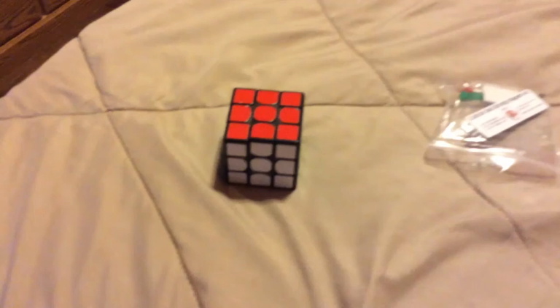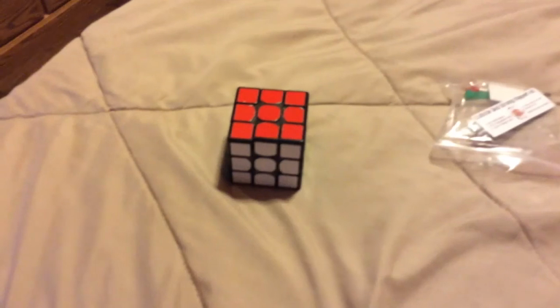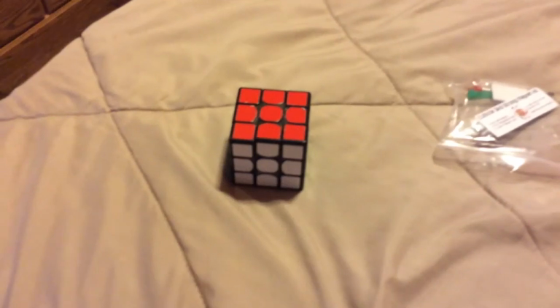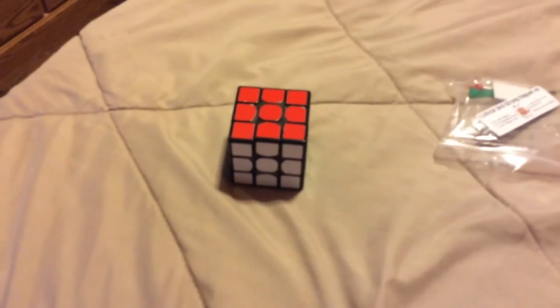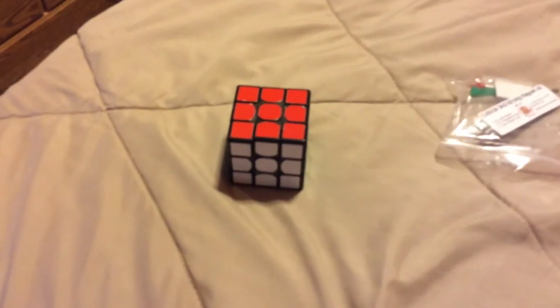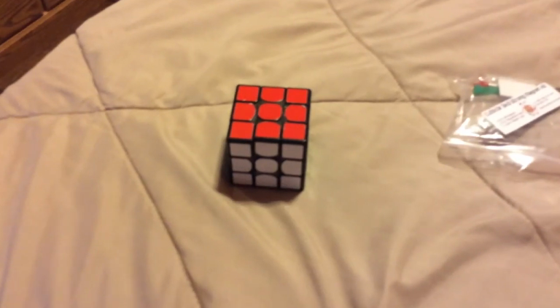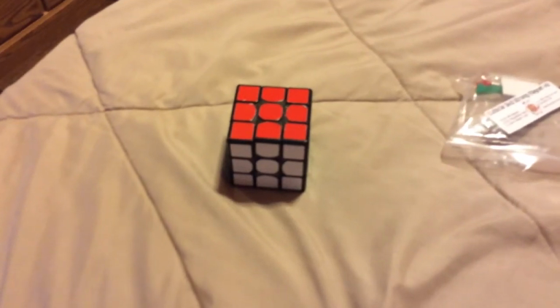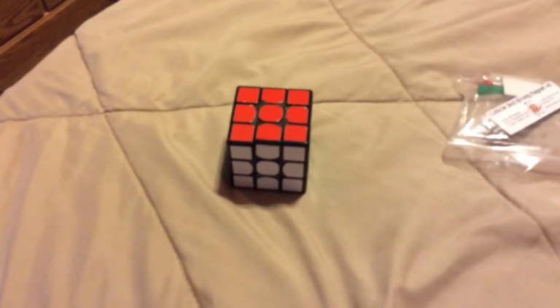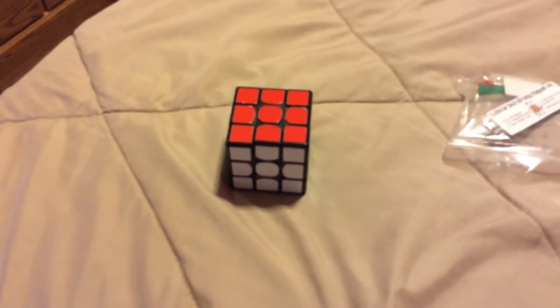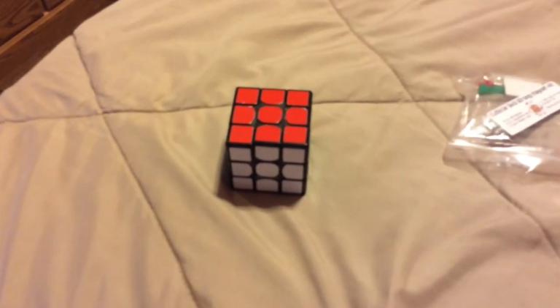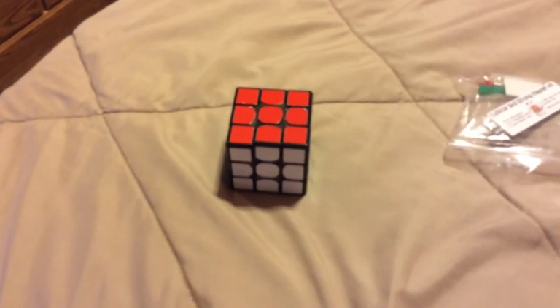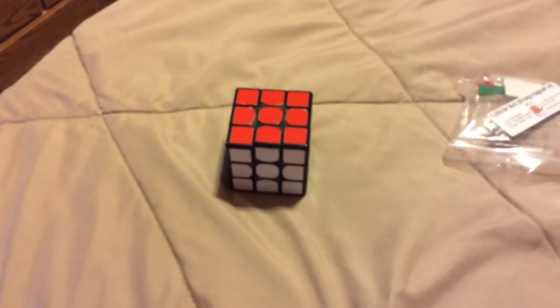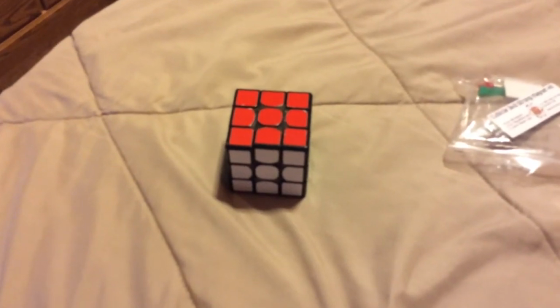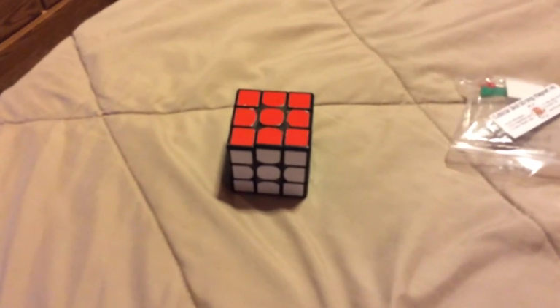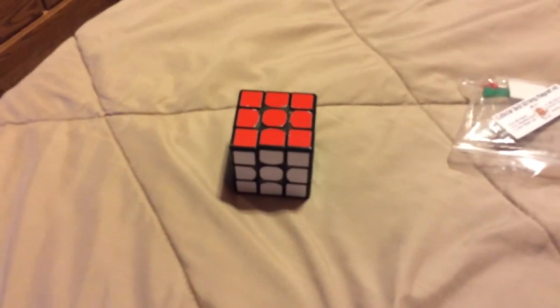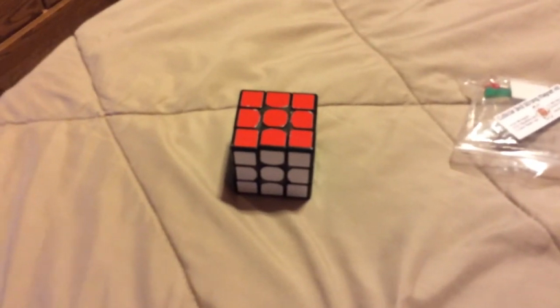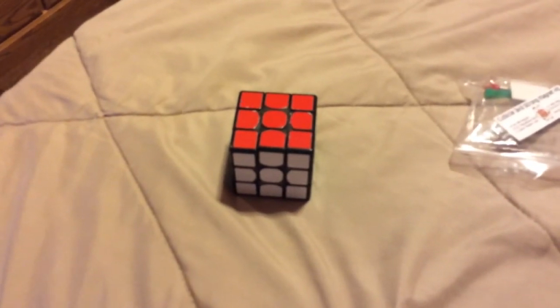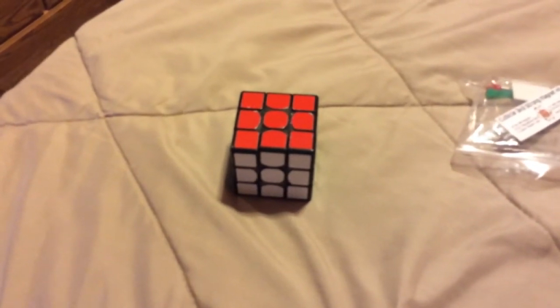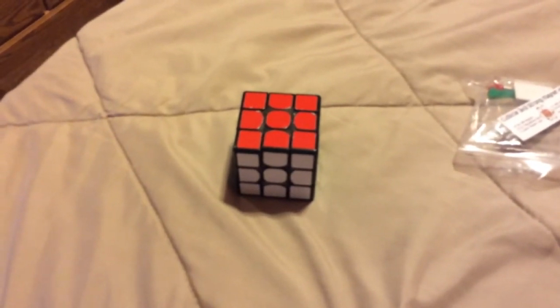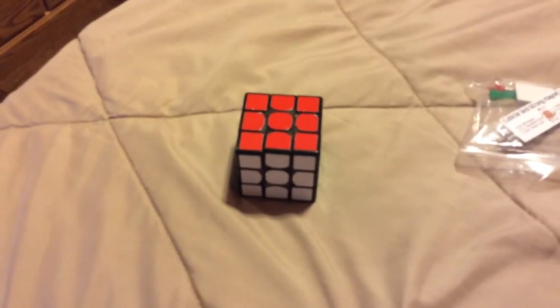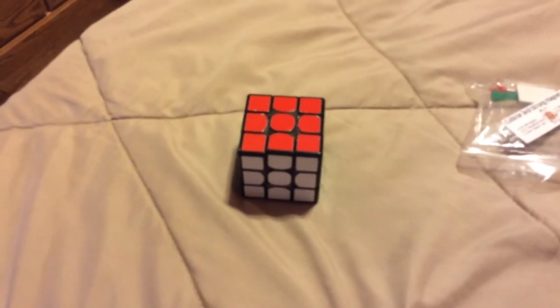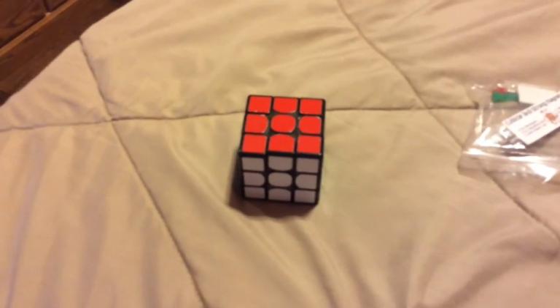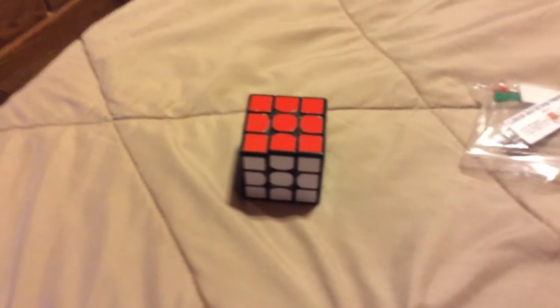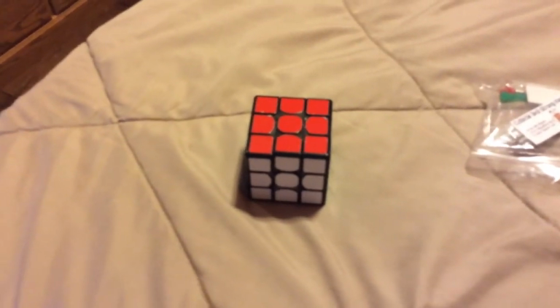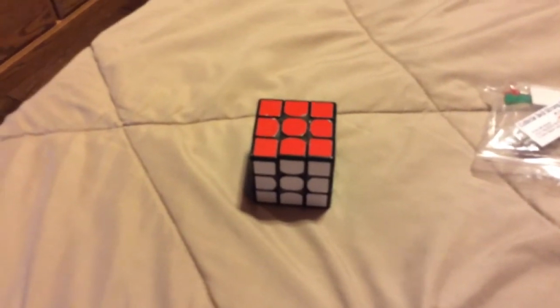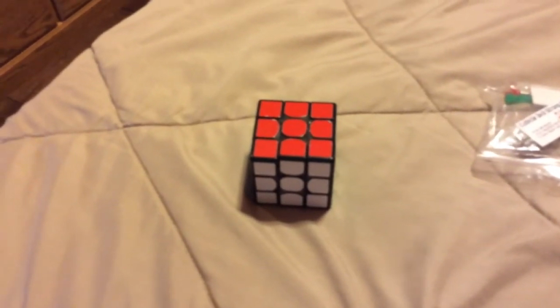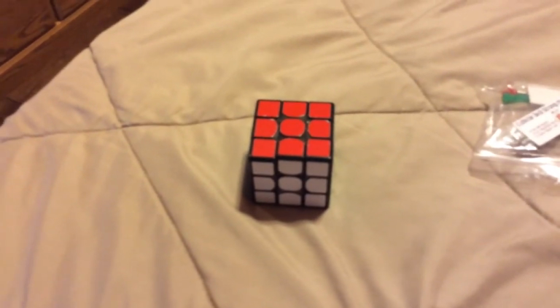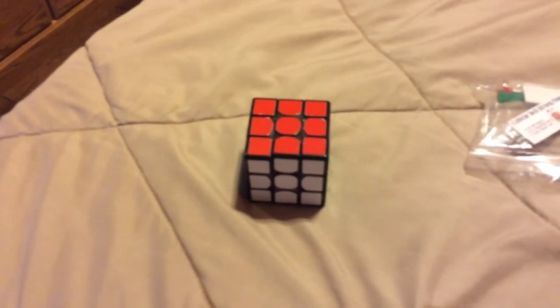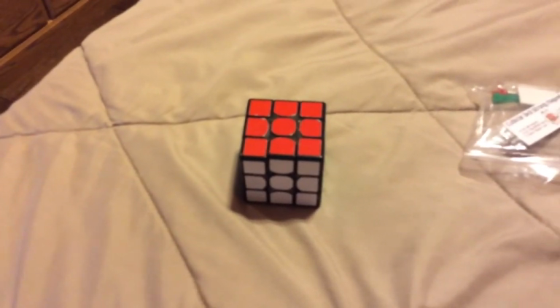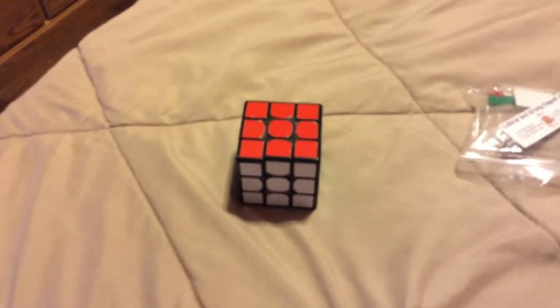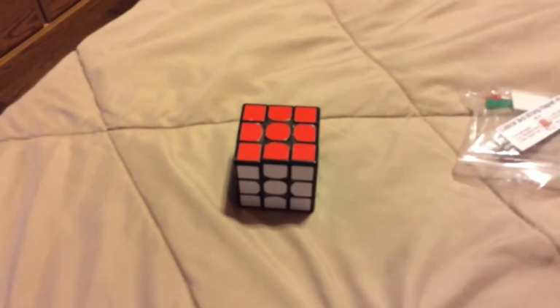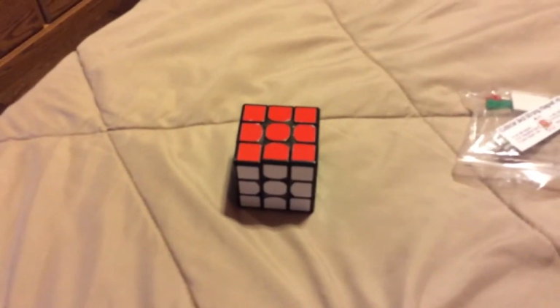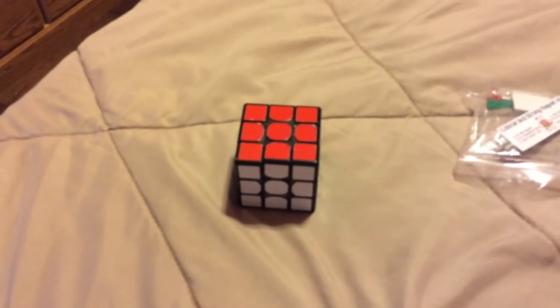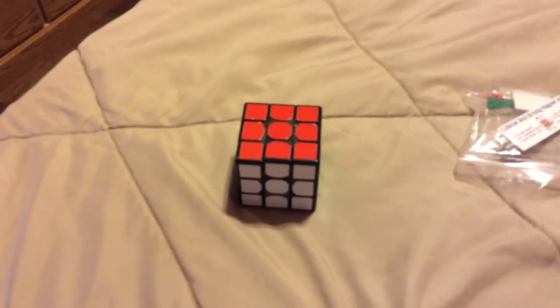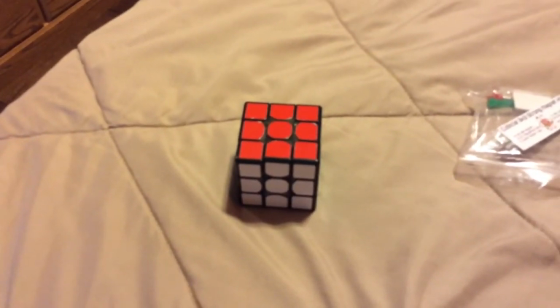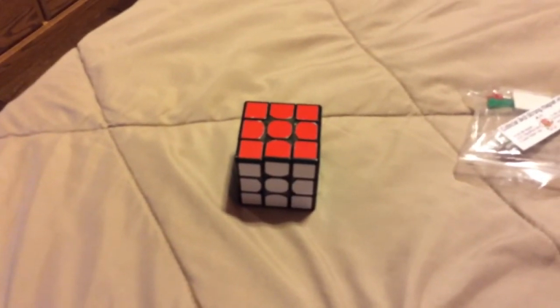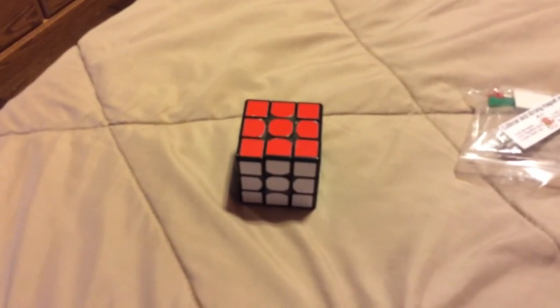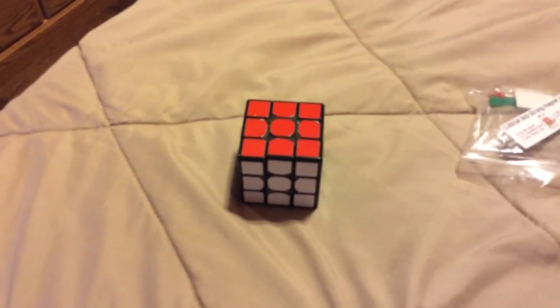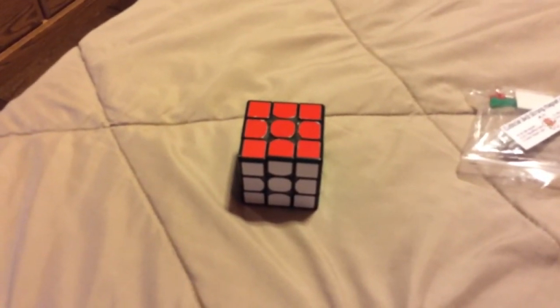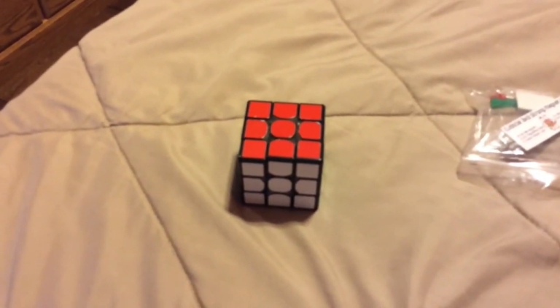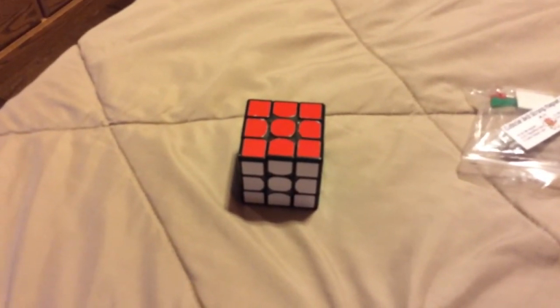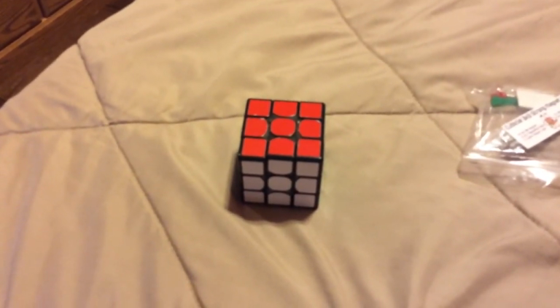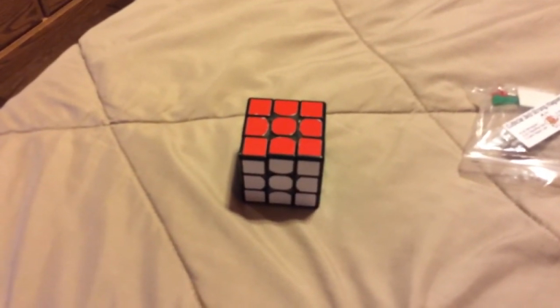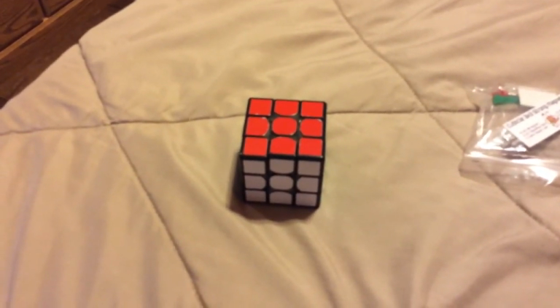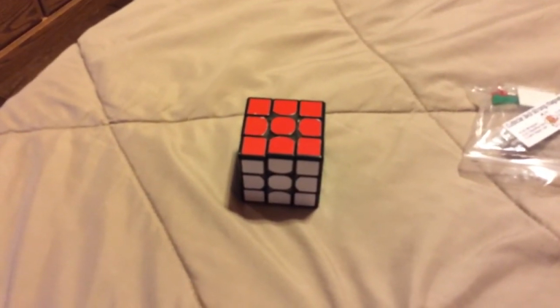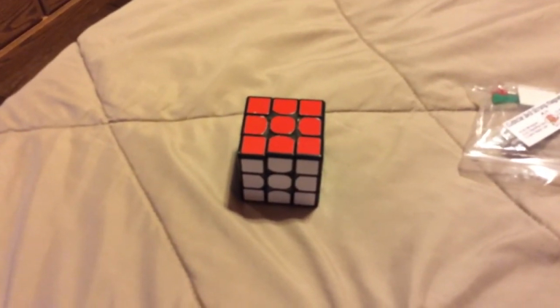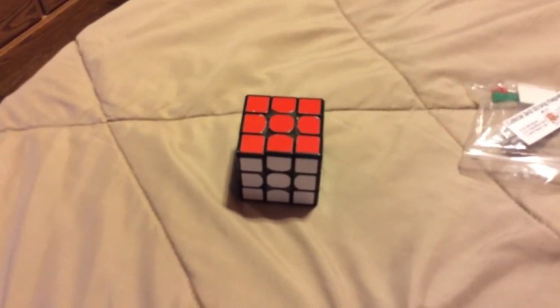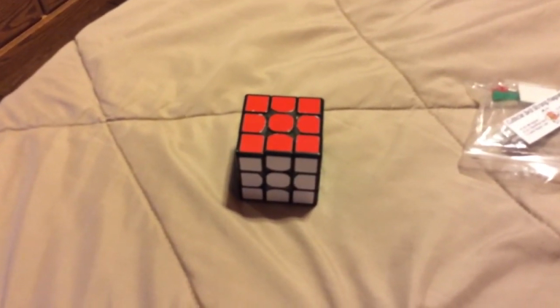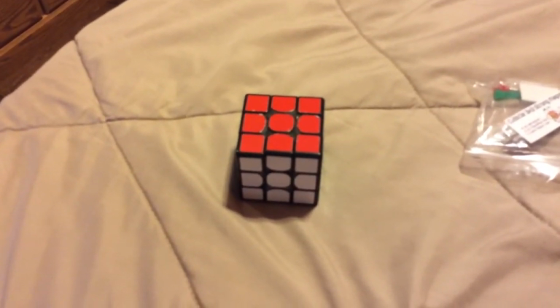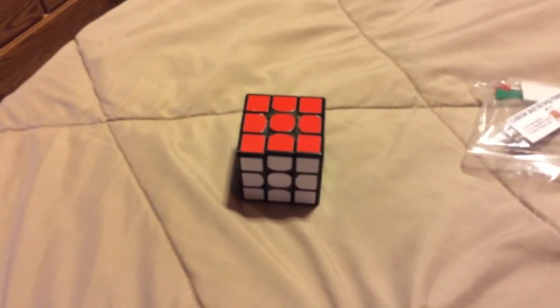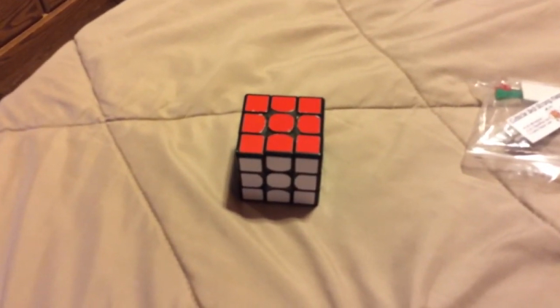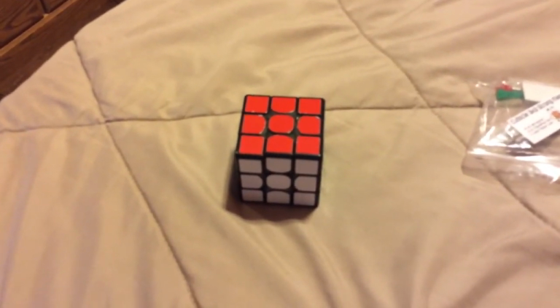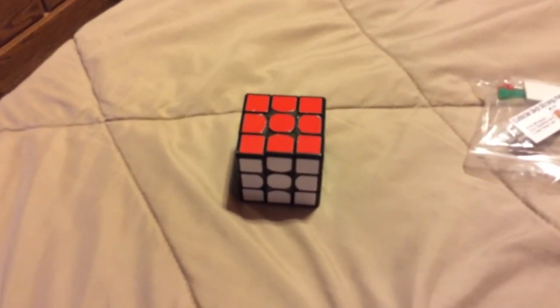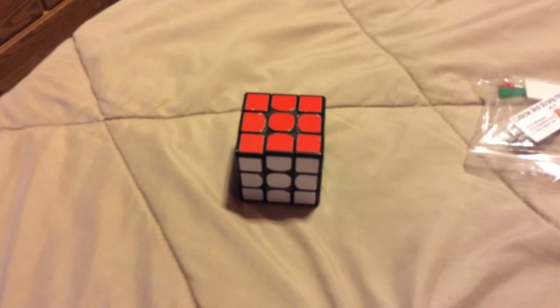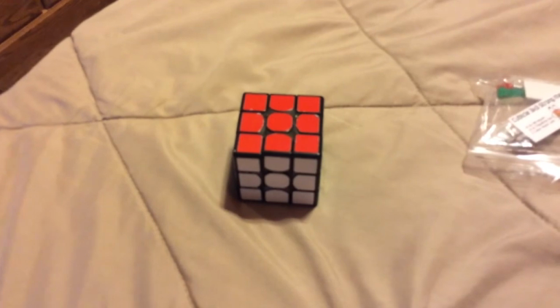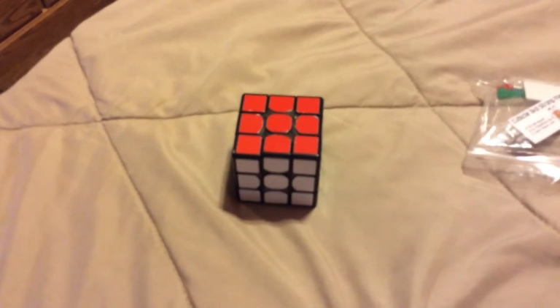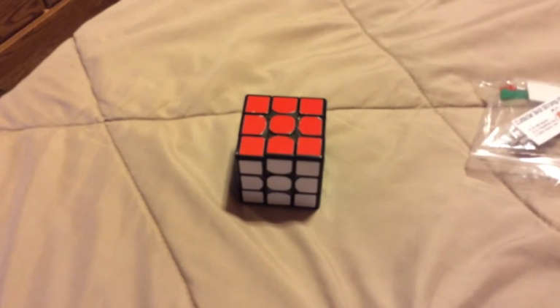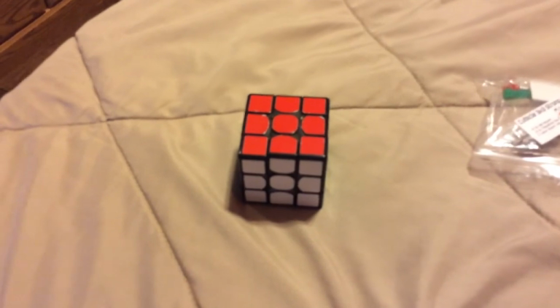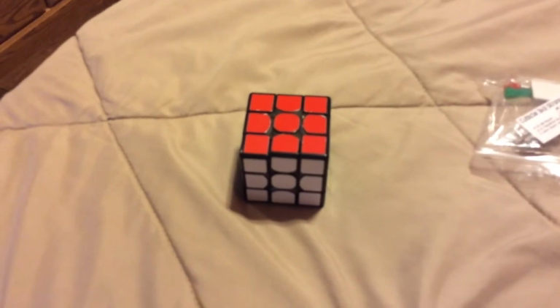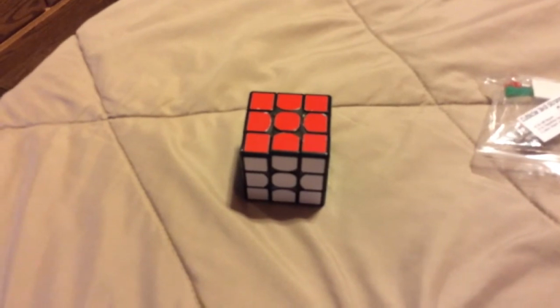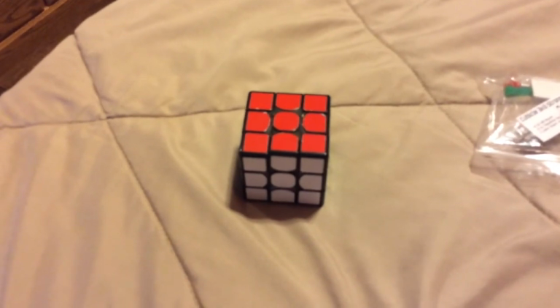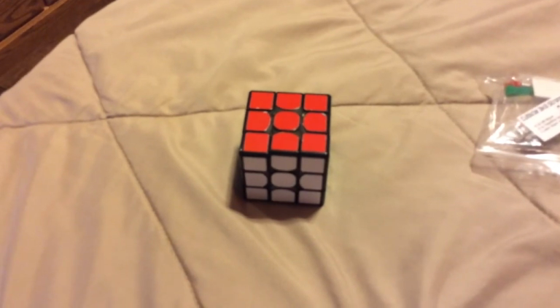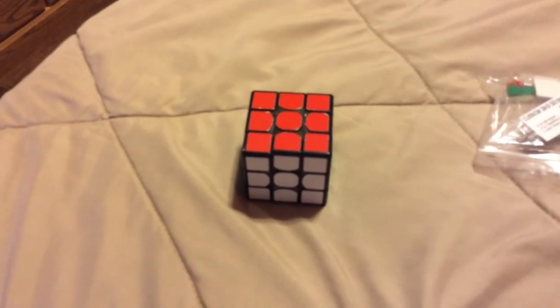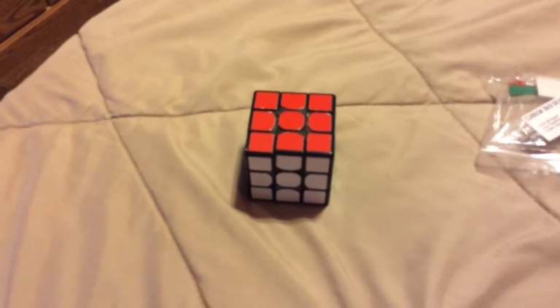Hey guys! What's up? It's CDRPGiving here and today I'm going to be magnetizing my main 3x3.